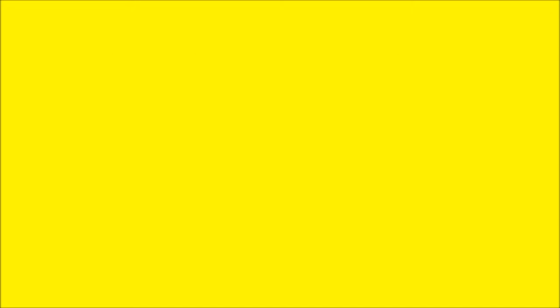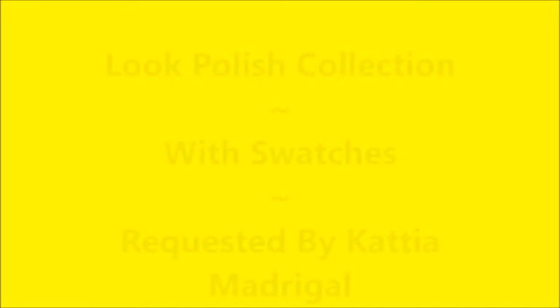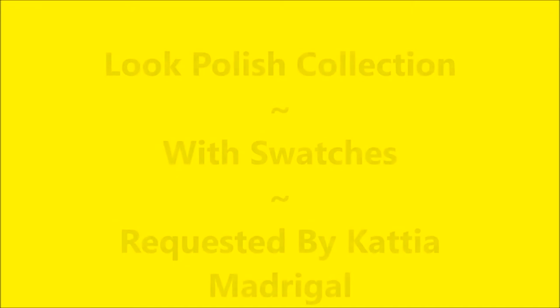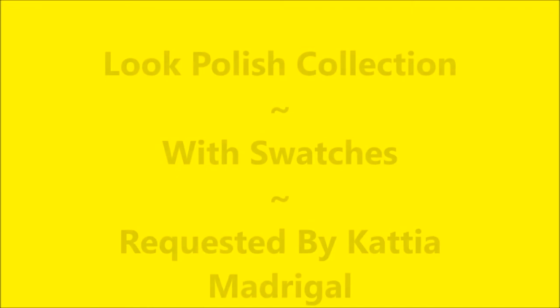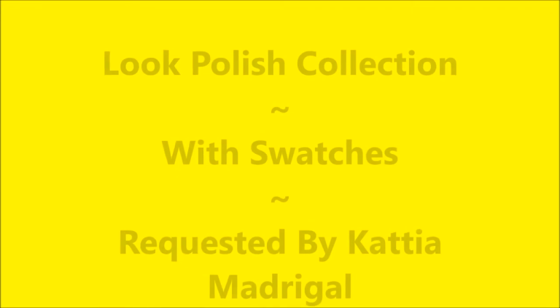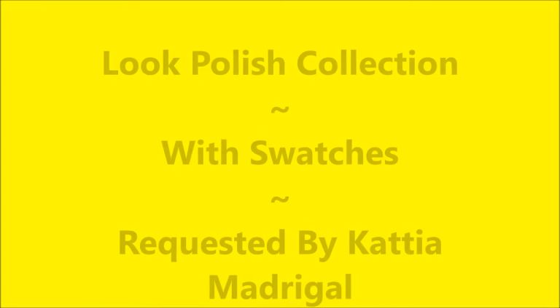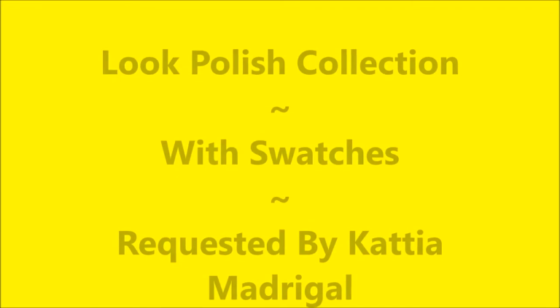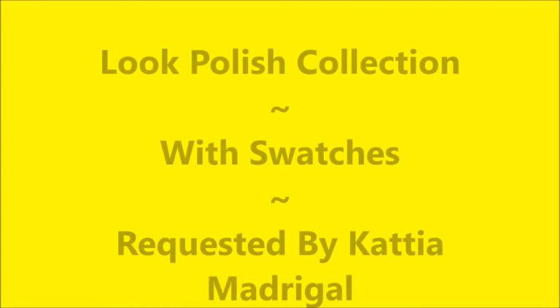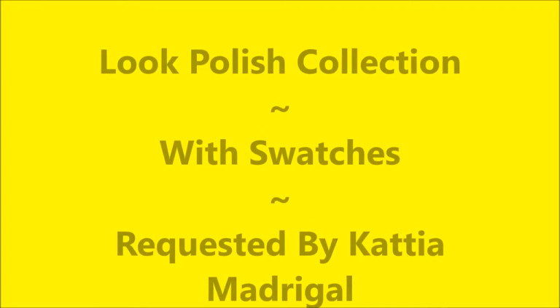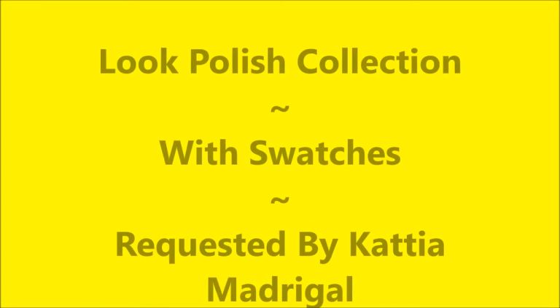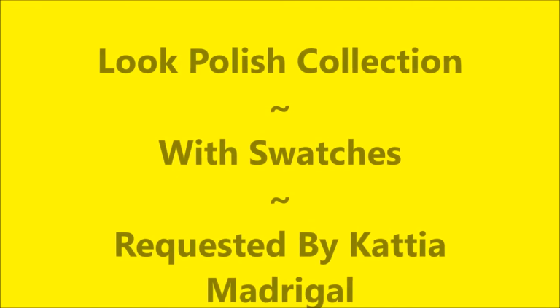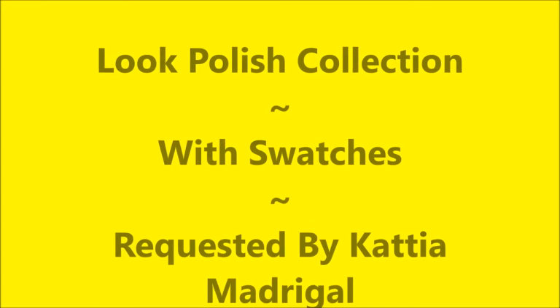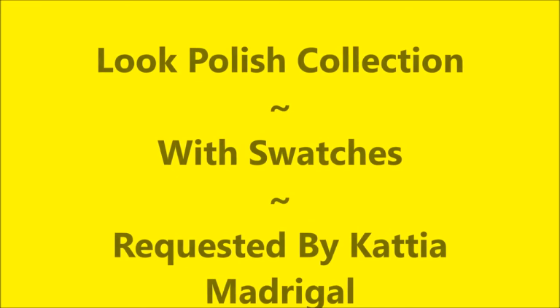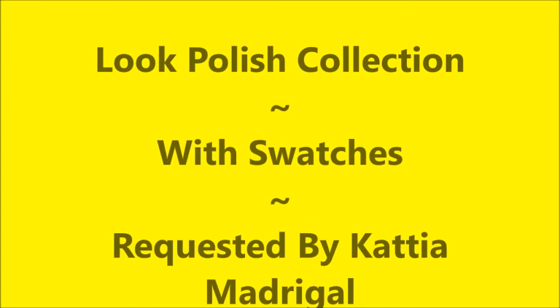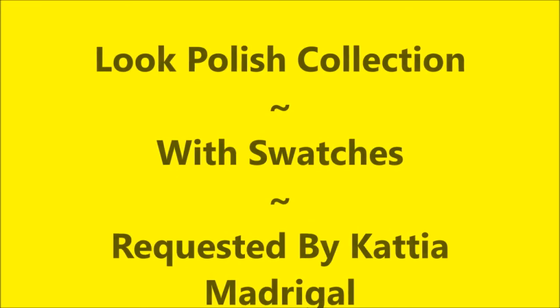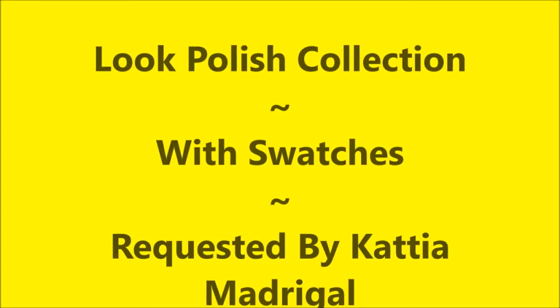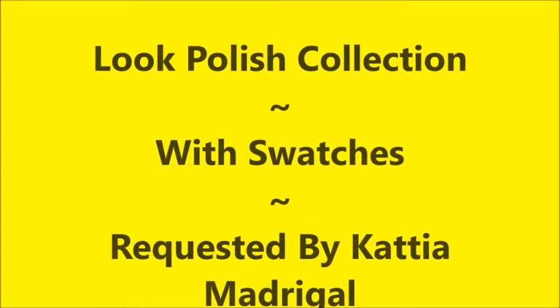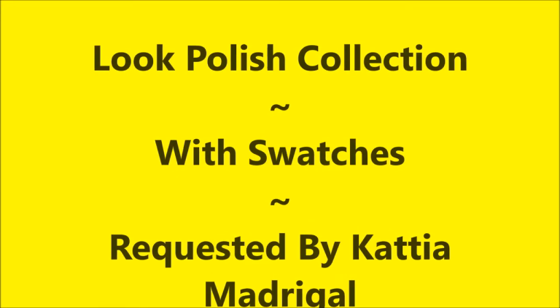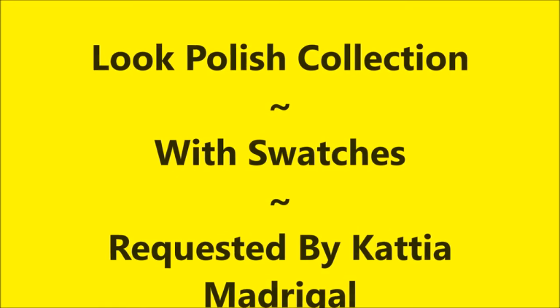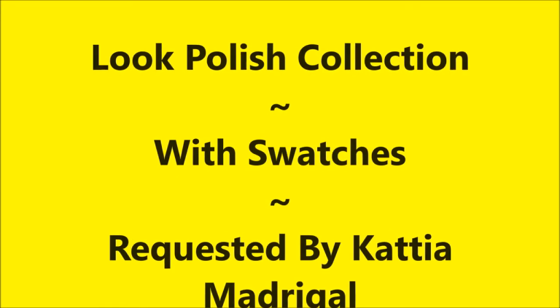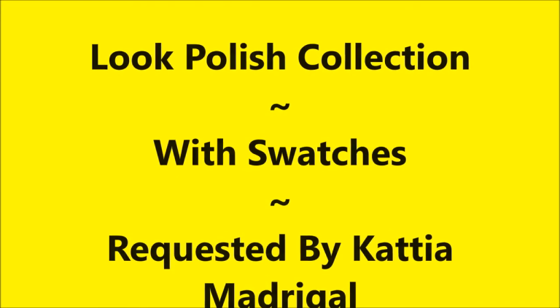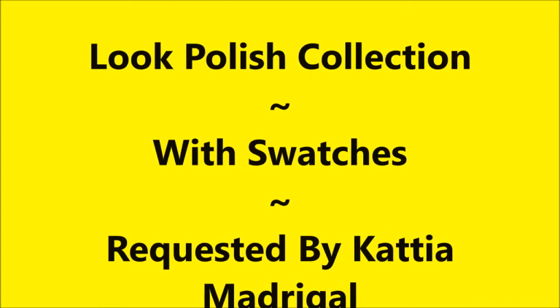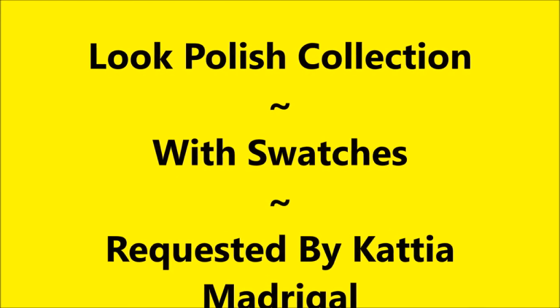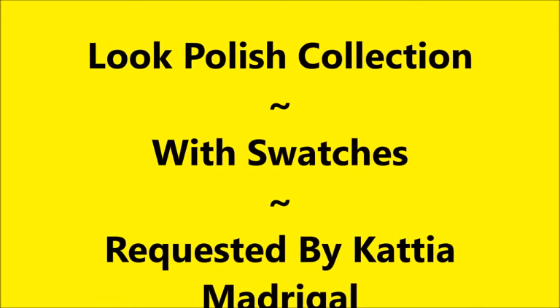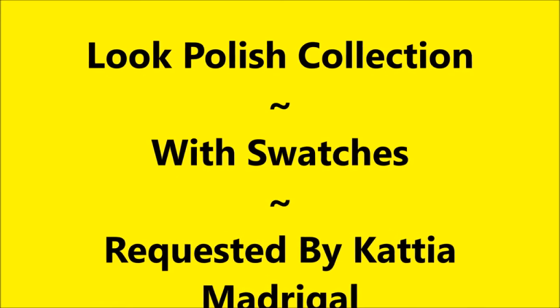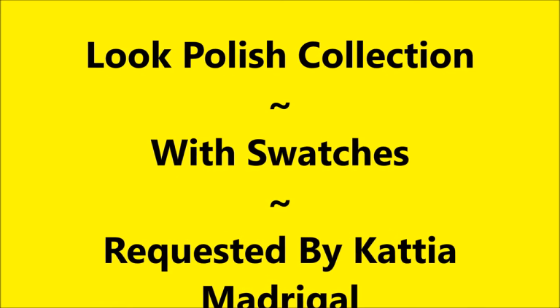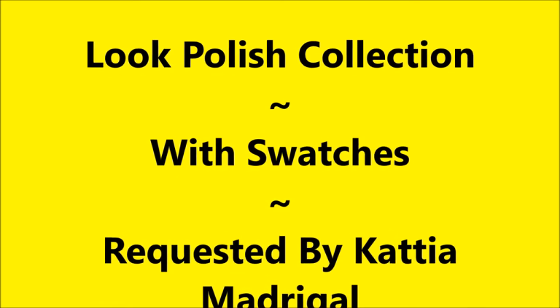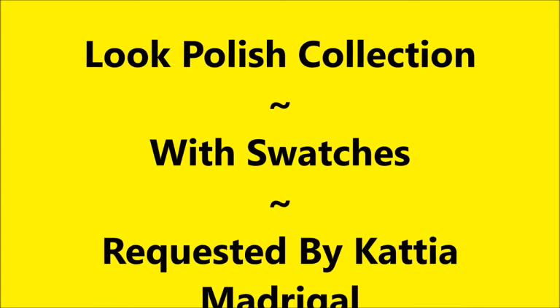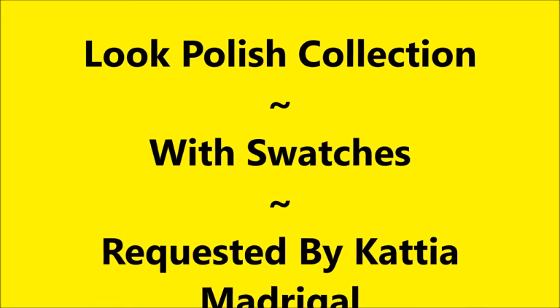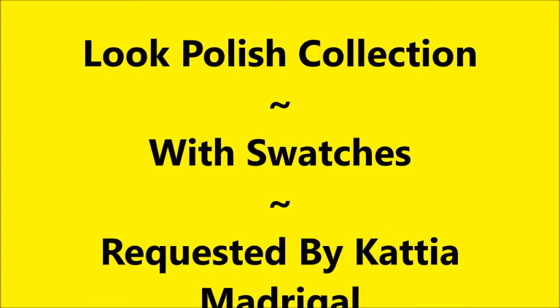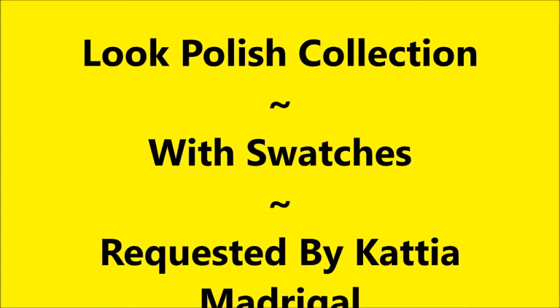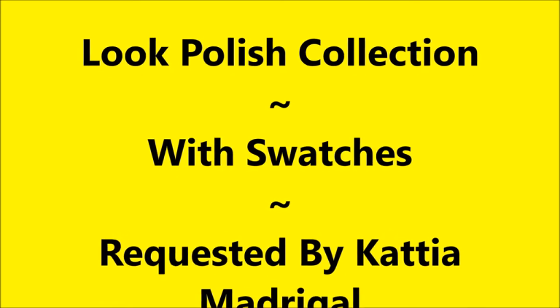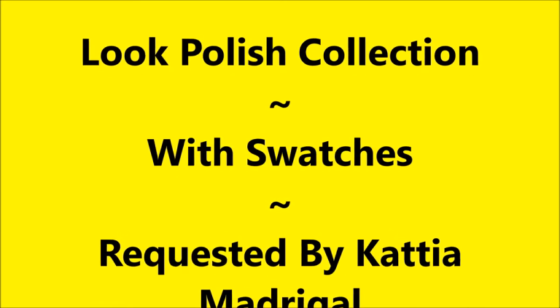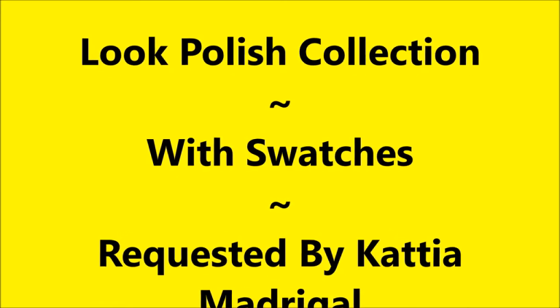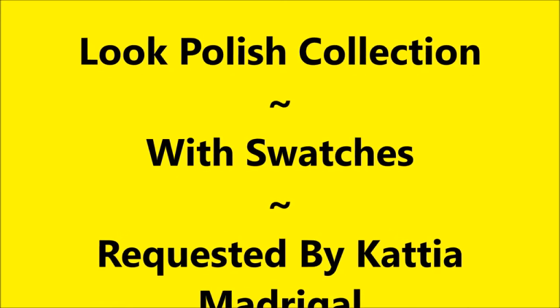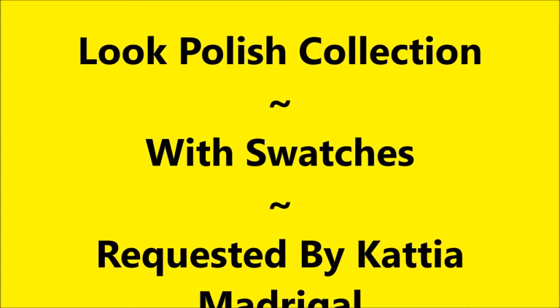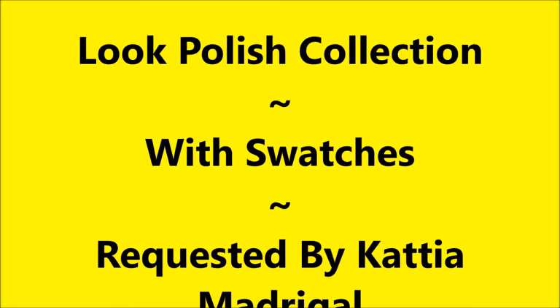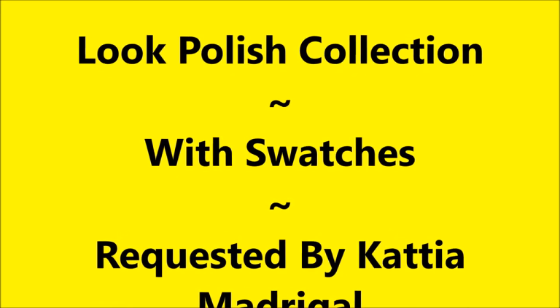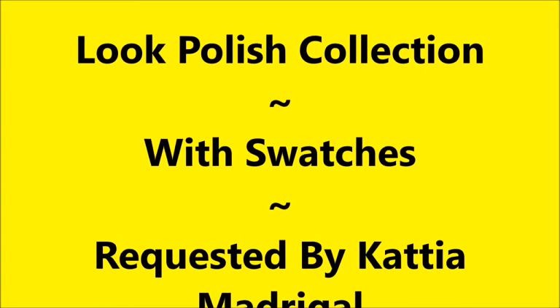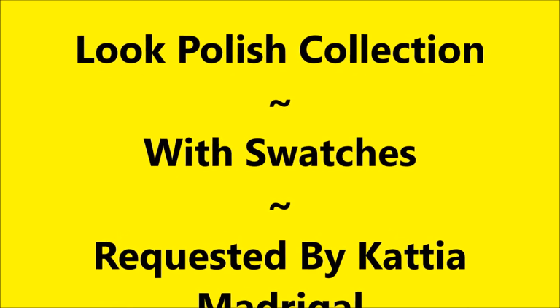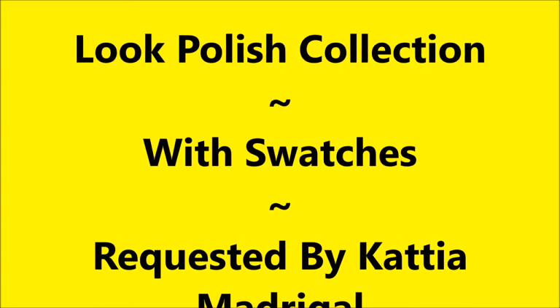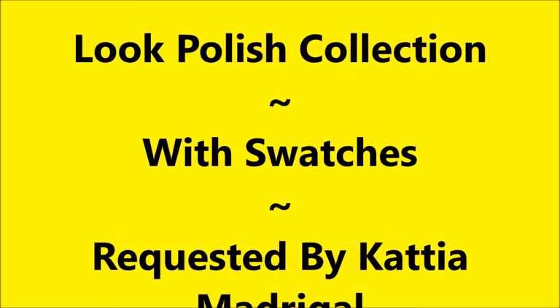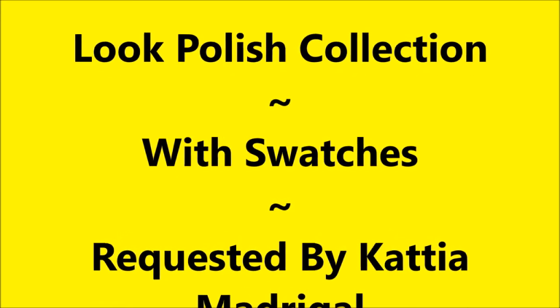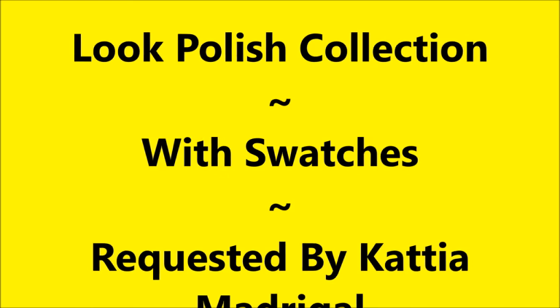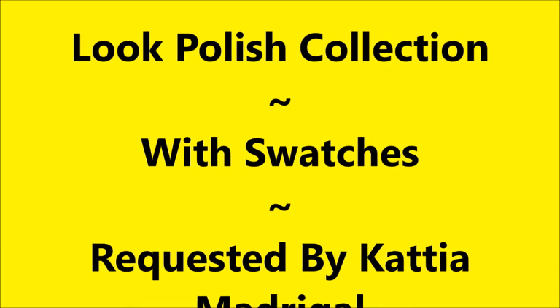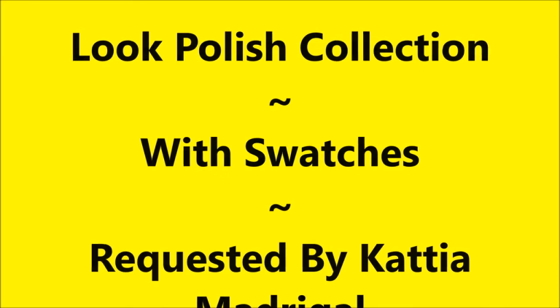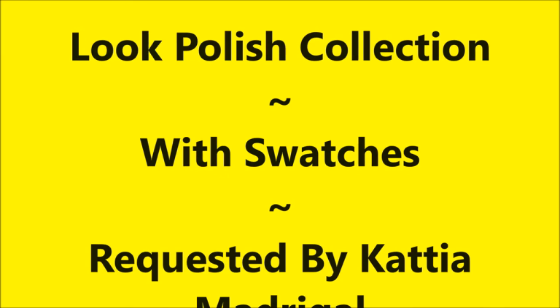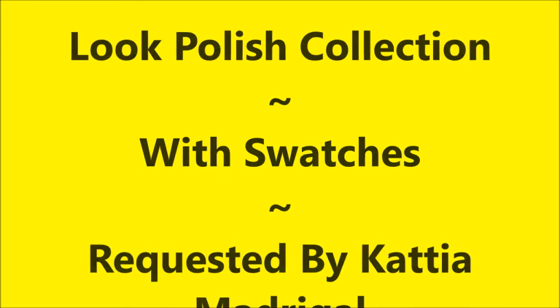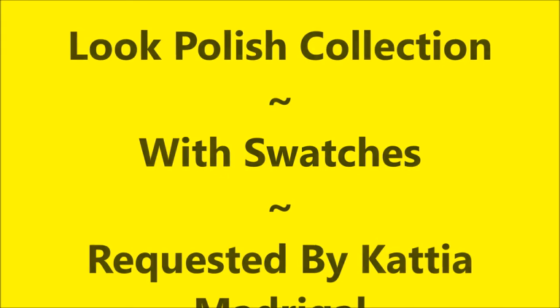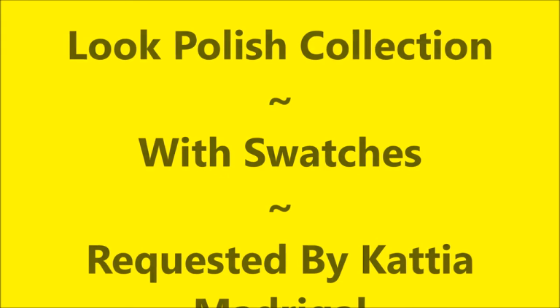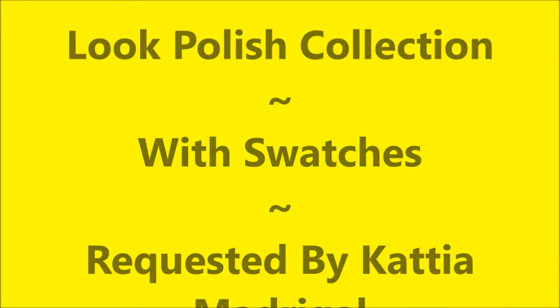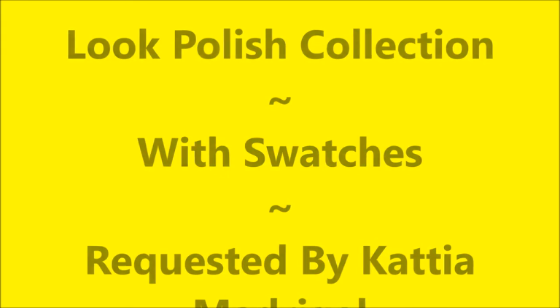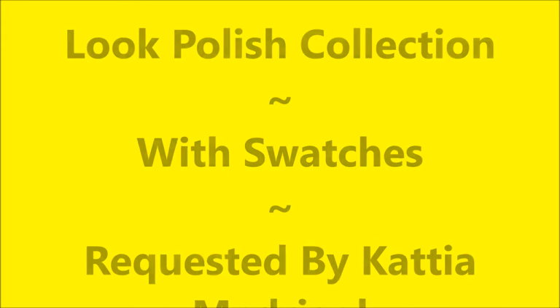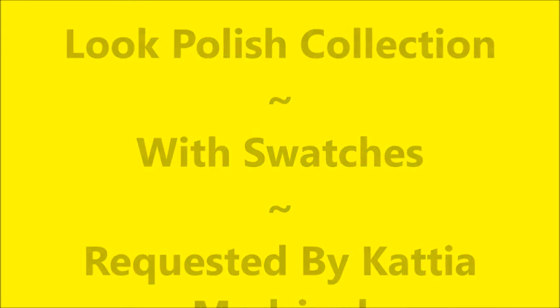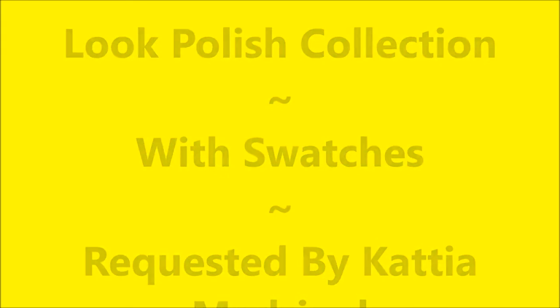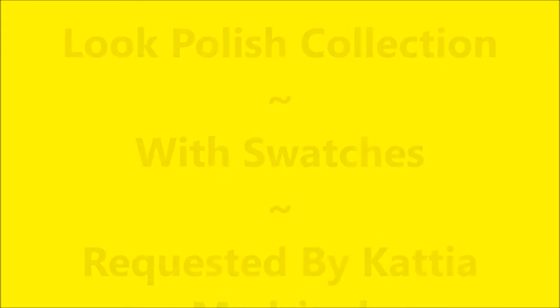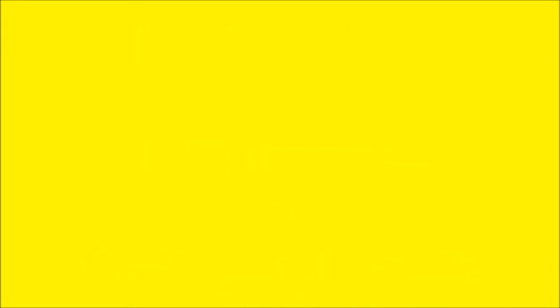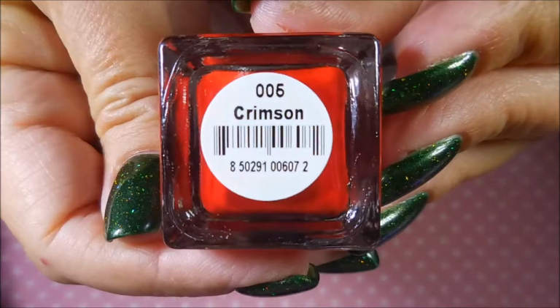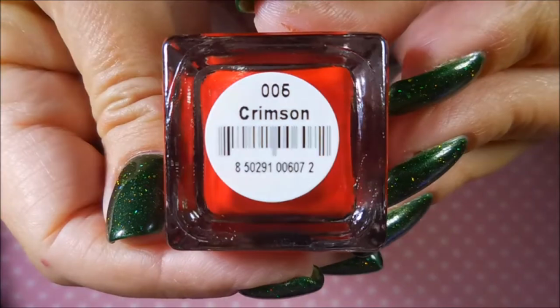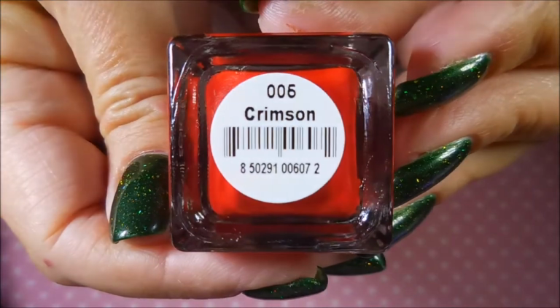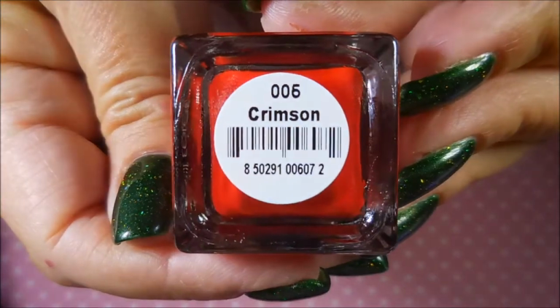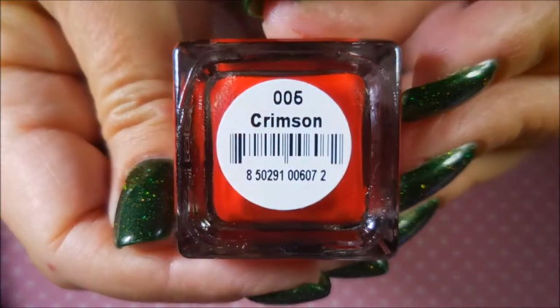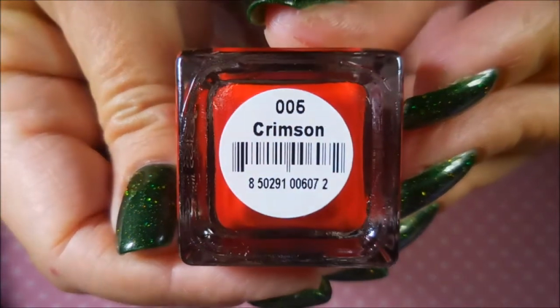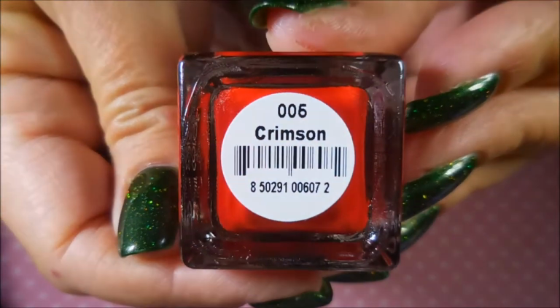Well hello my friend and welcome to my channel. Today I've got the Look polish collection I own with swatches, and this was a requested video.